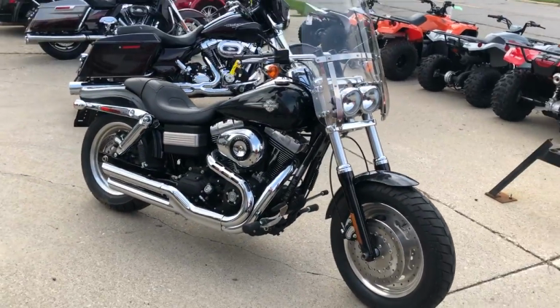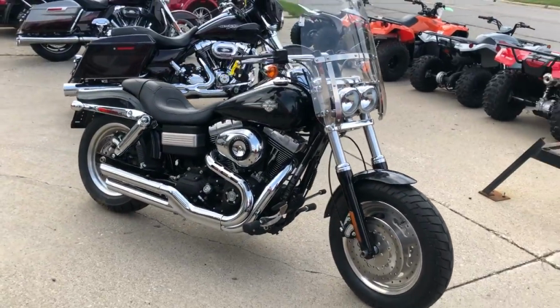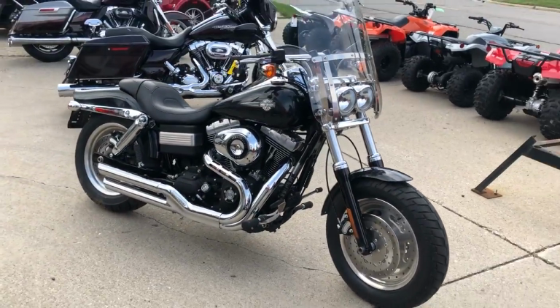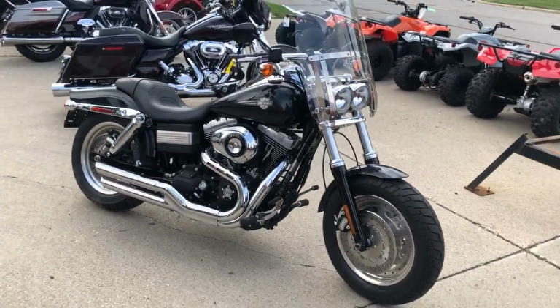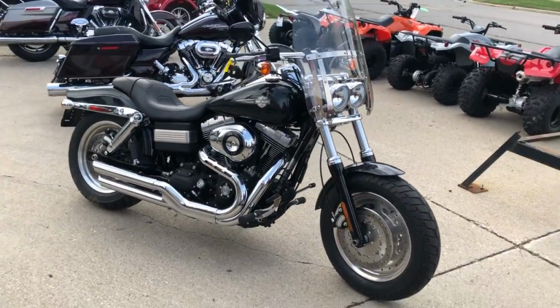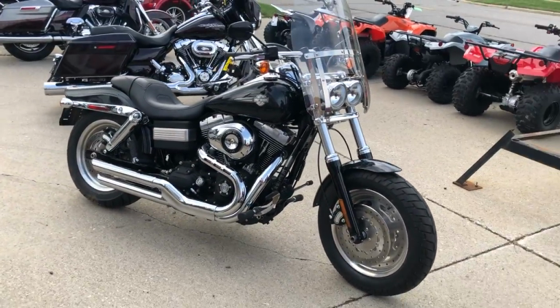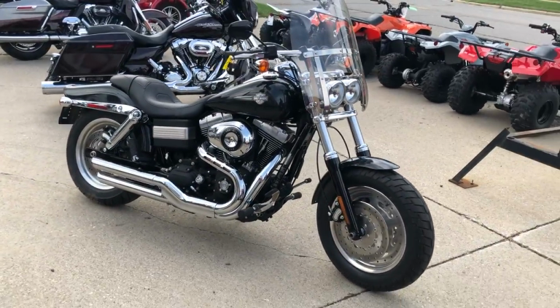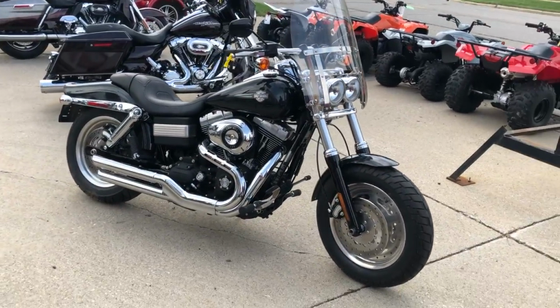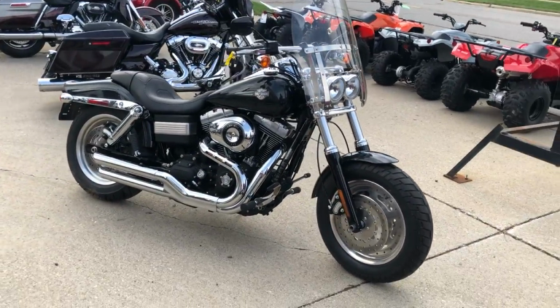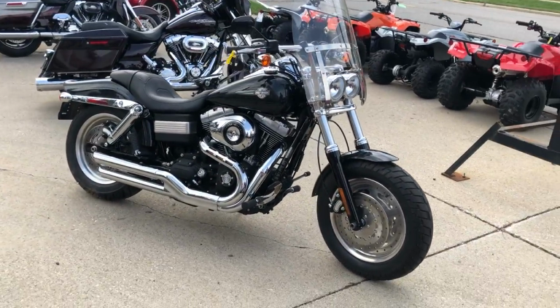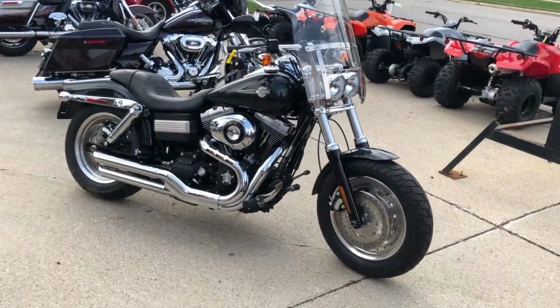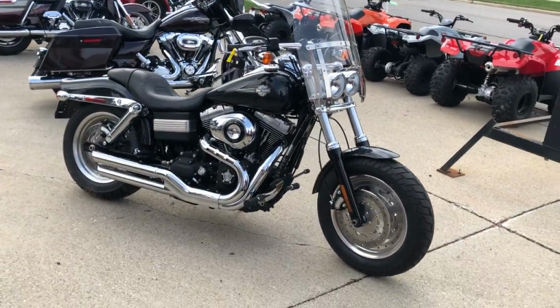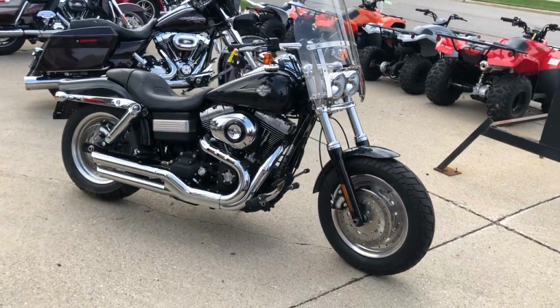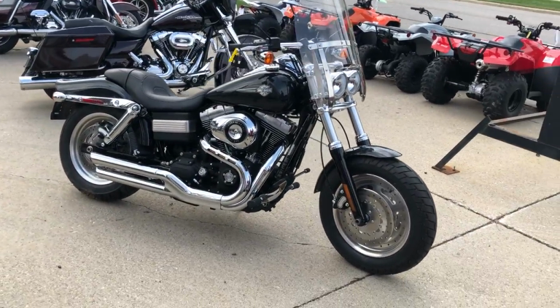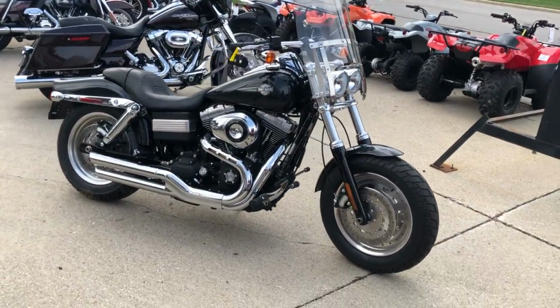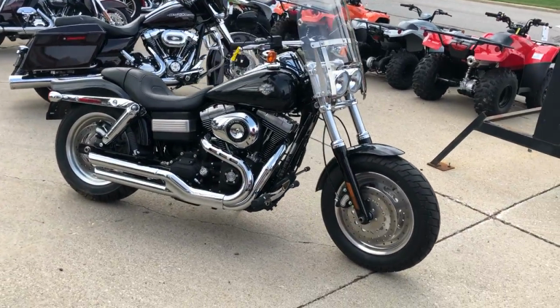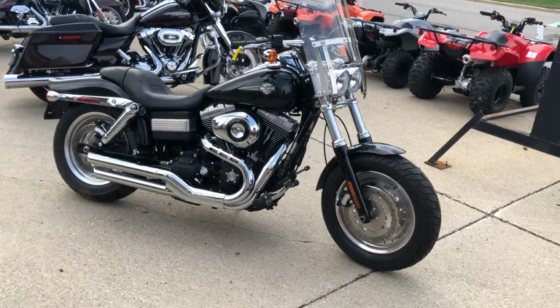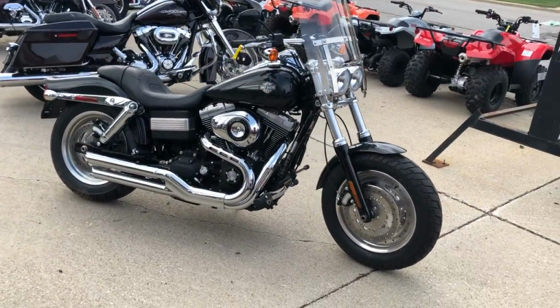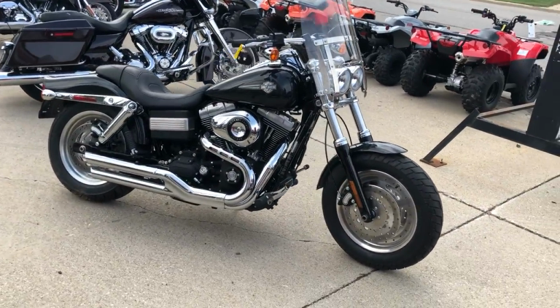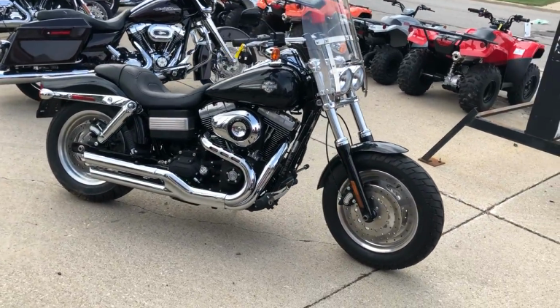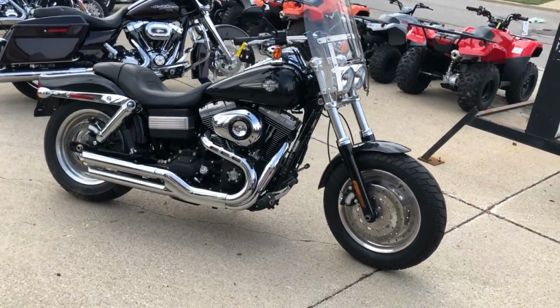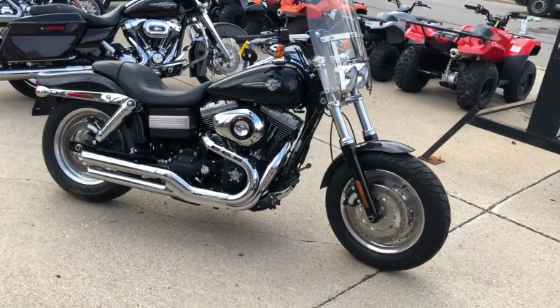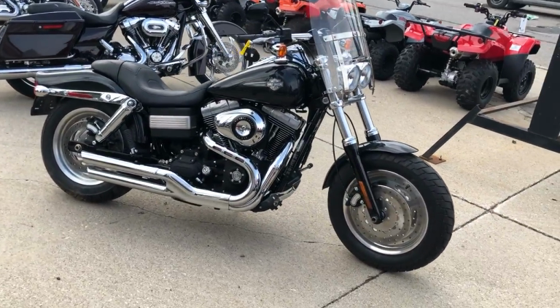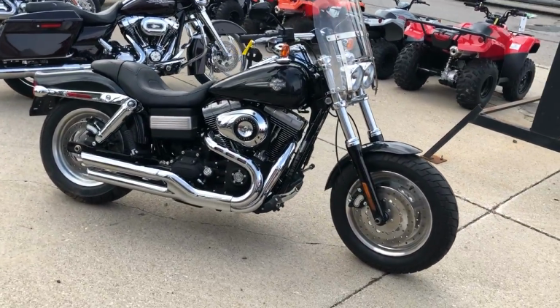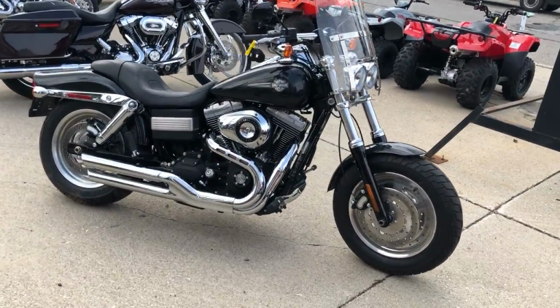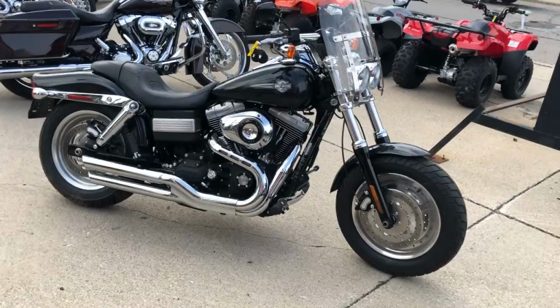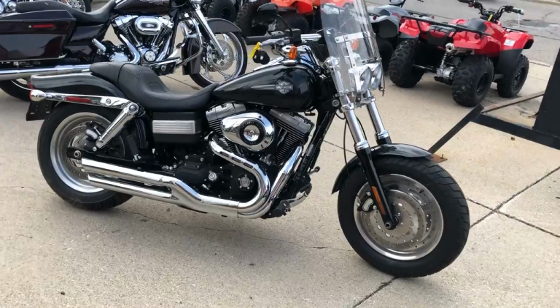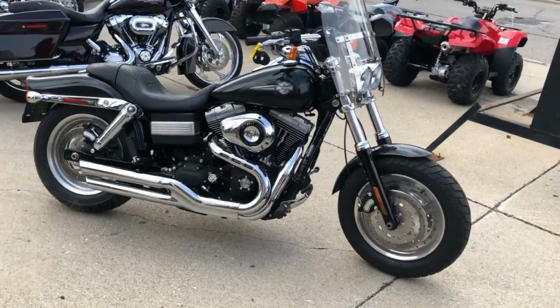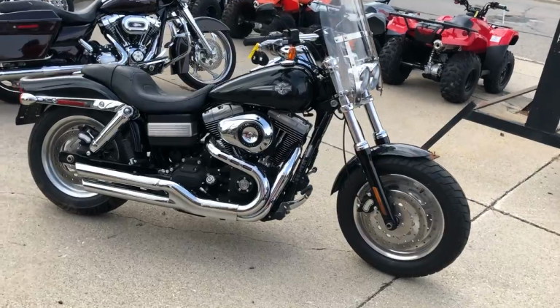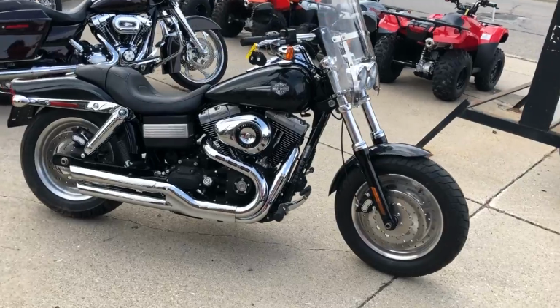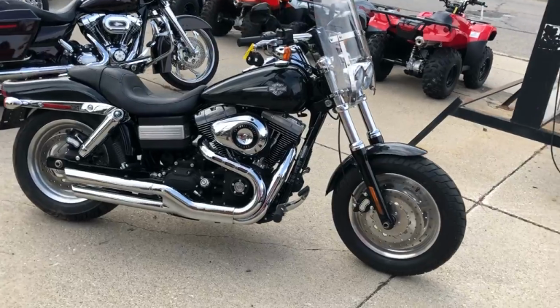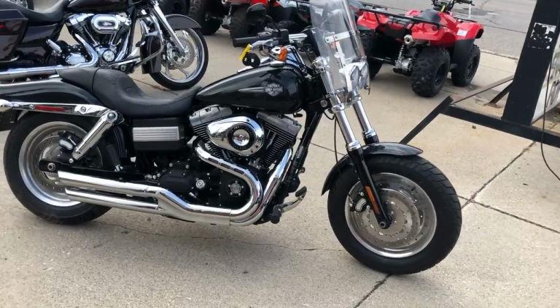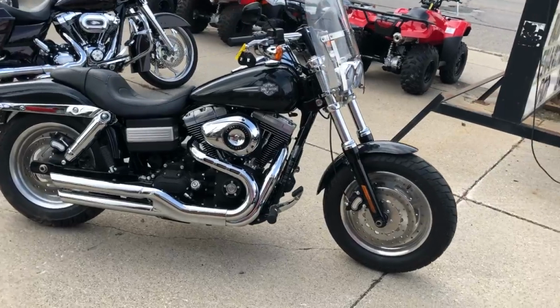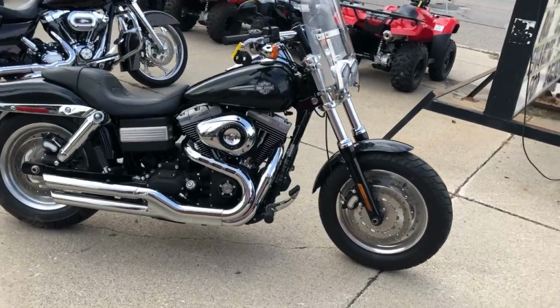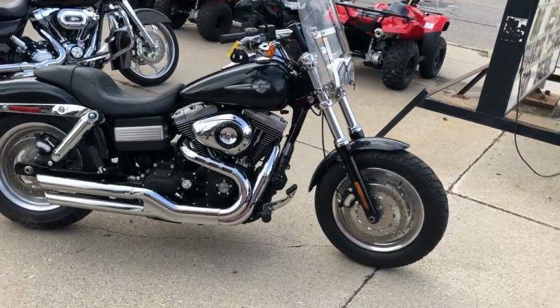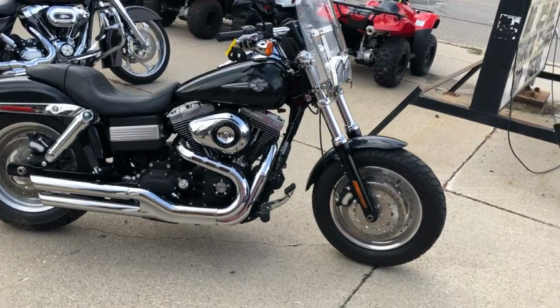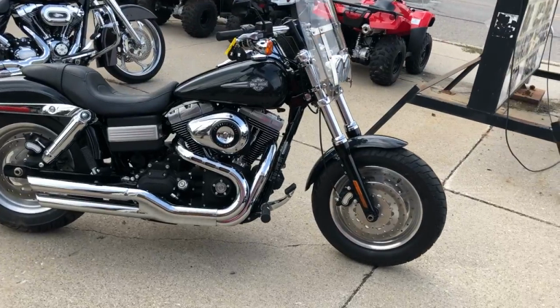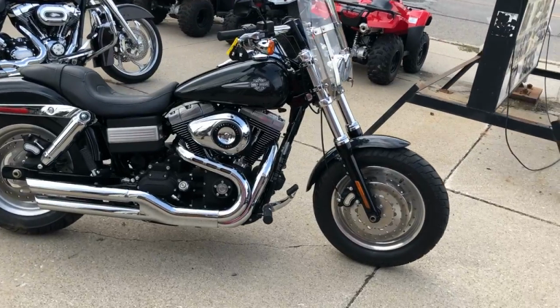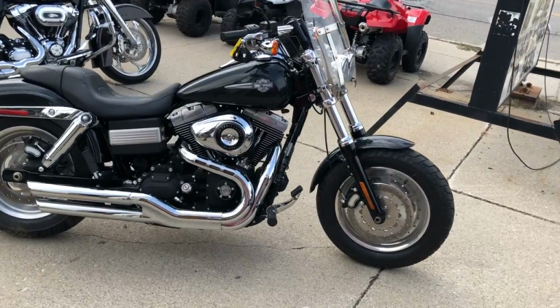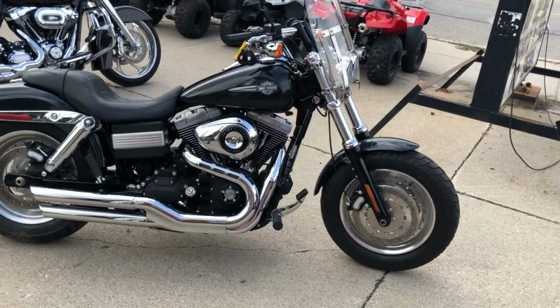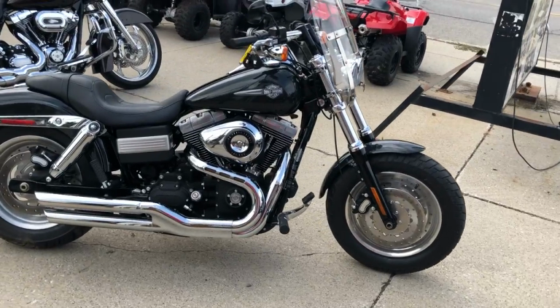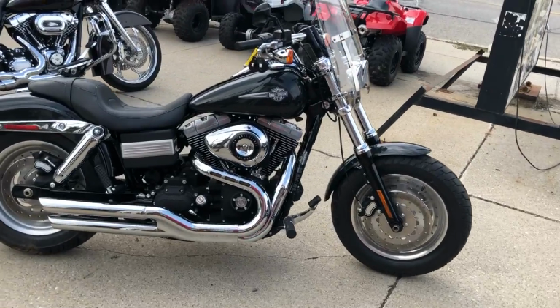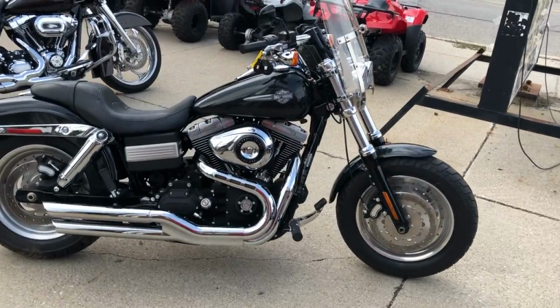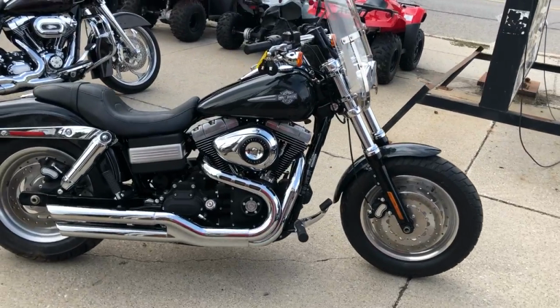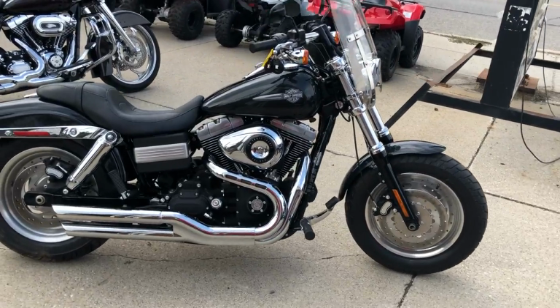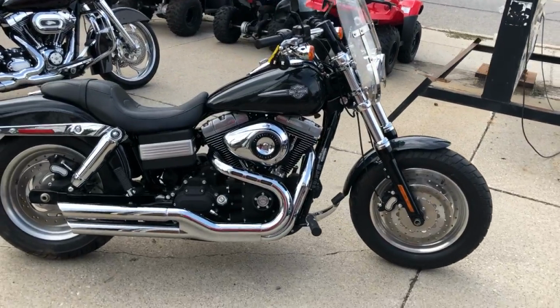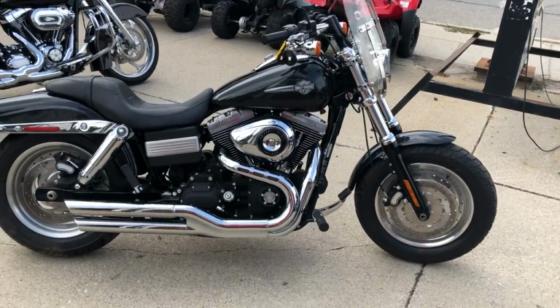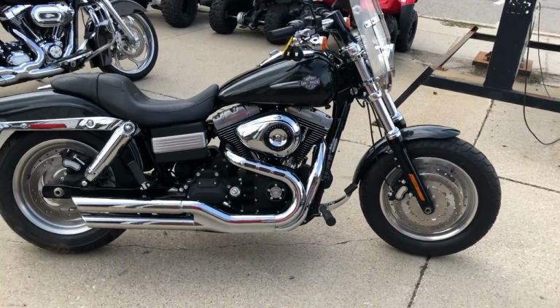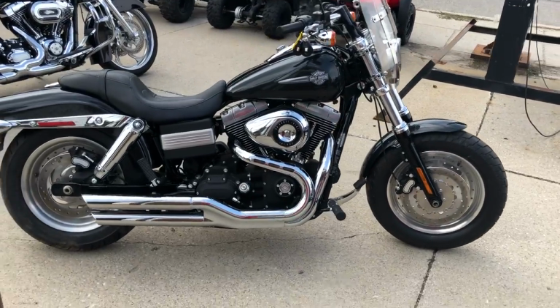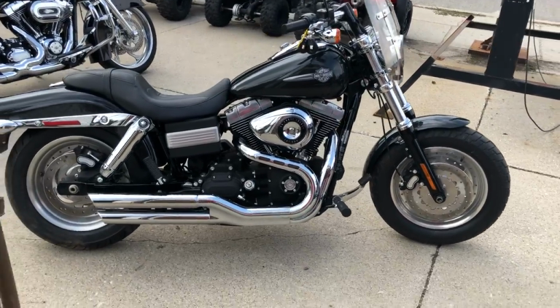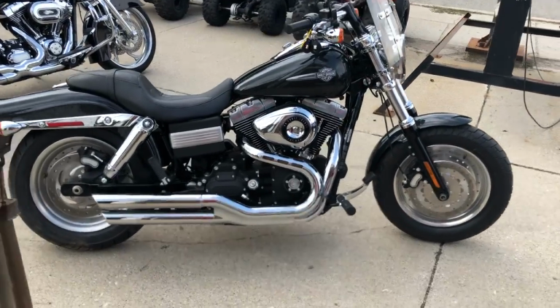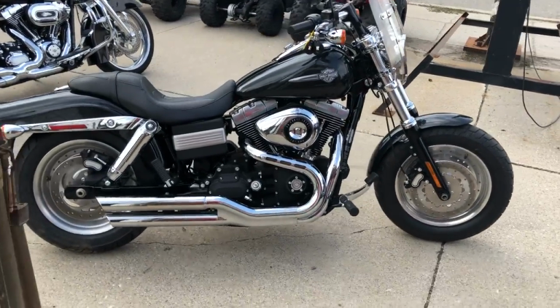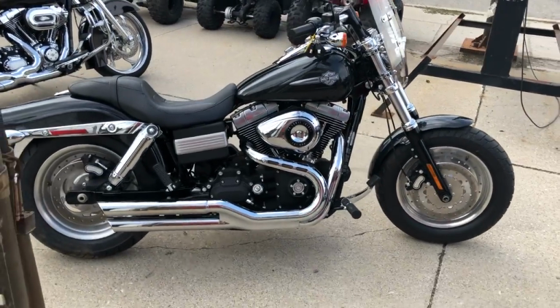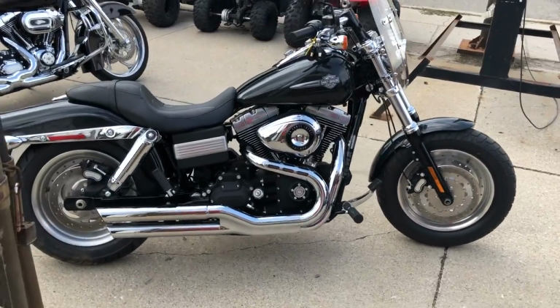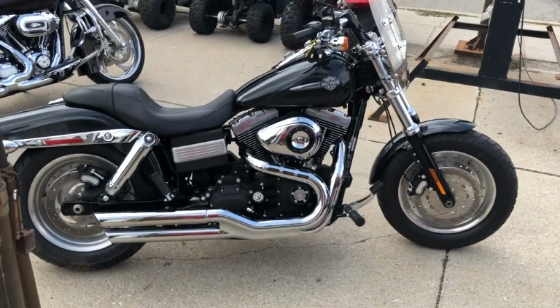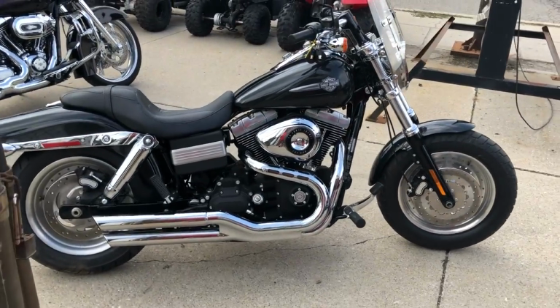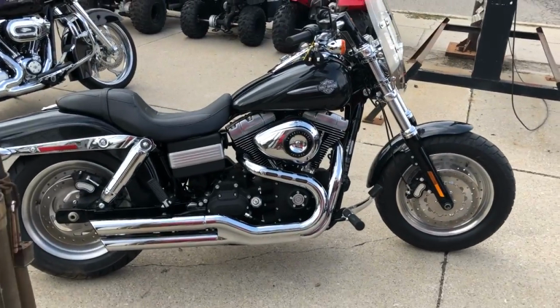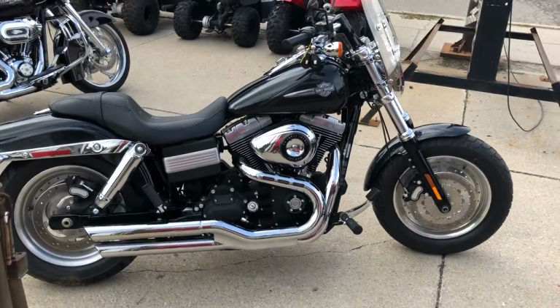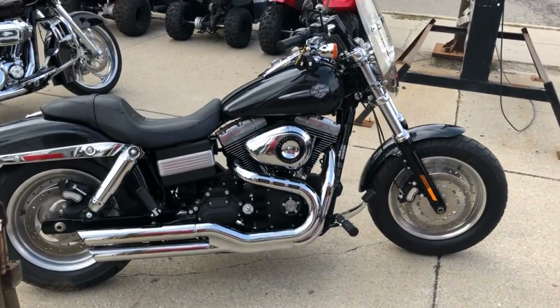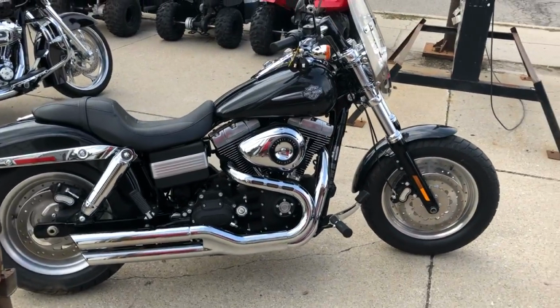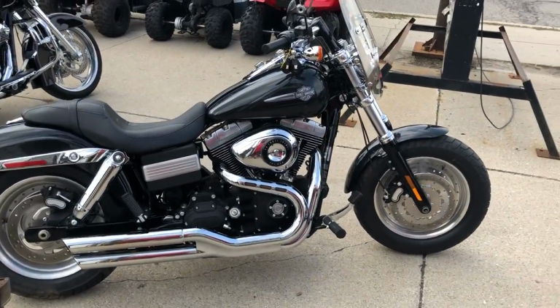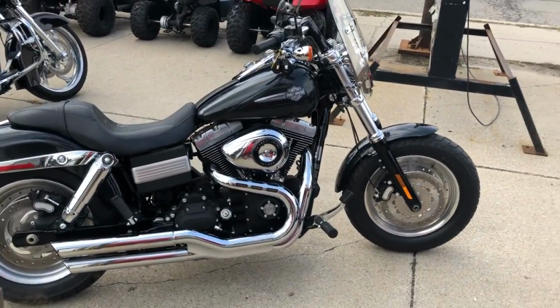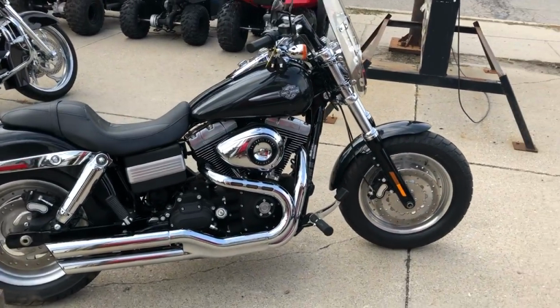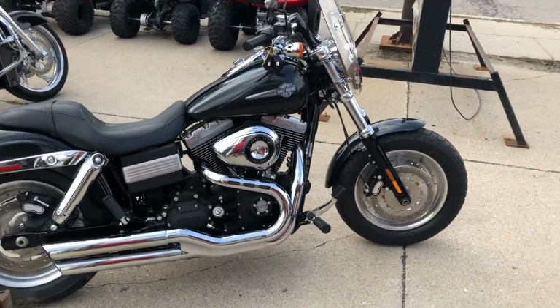Super clean, gunmetal gray paint shines like new, polished aluminum wheels, quick detach windshield, tons of chrome.